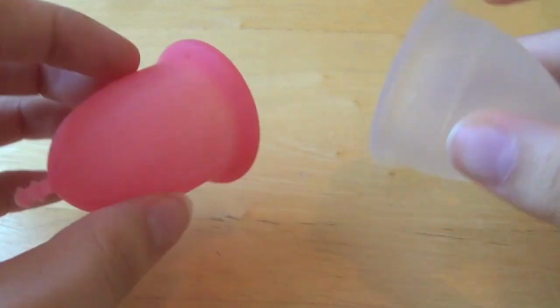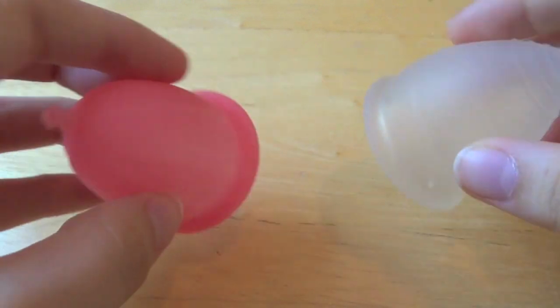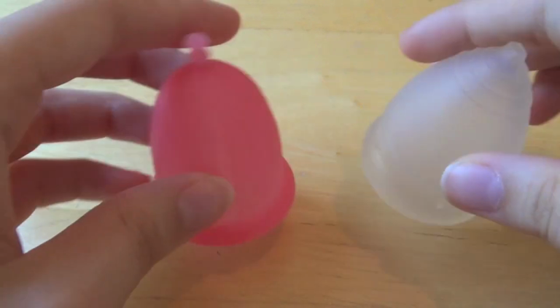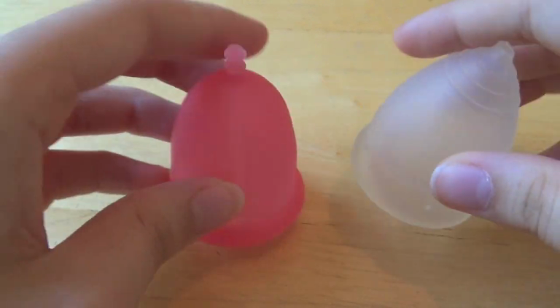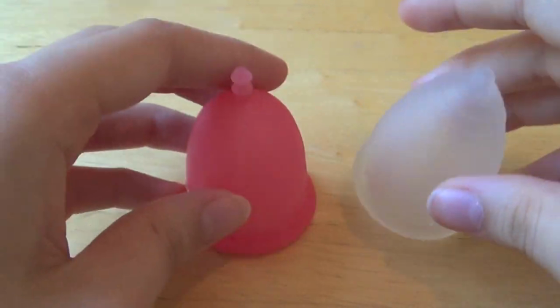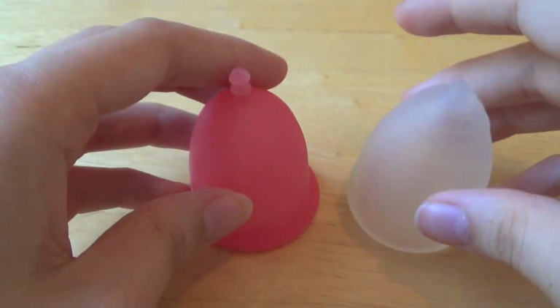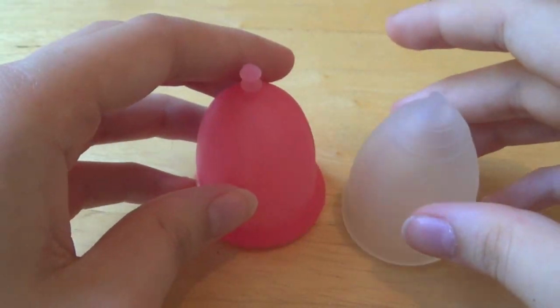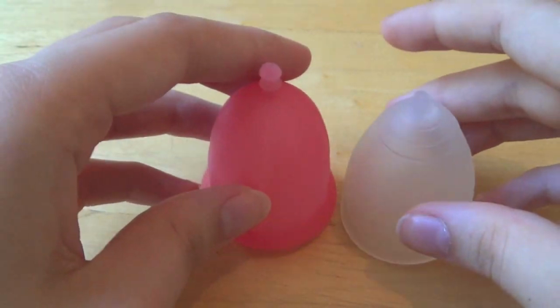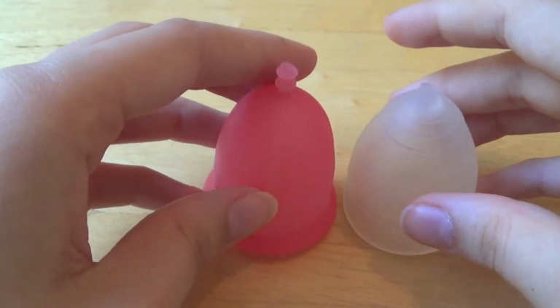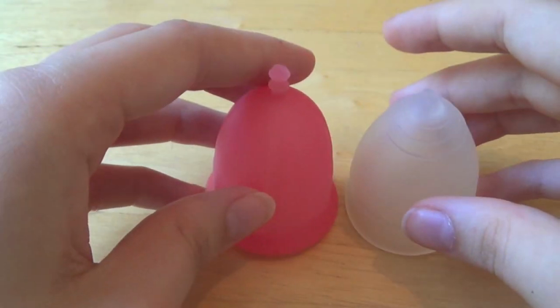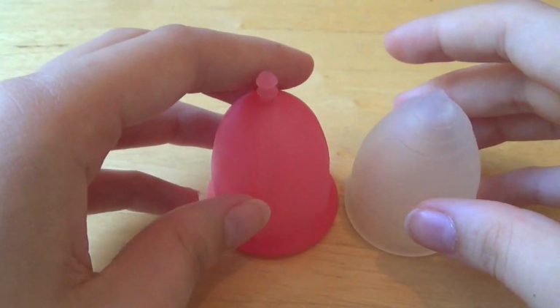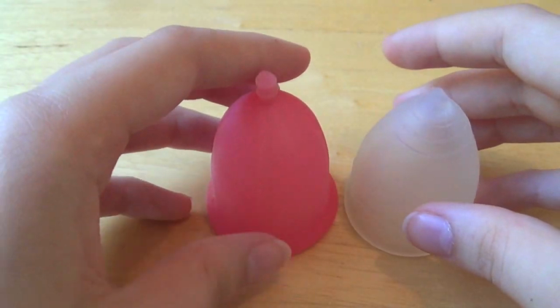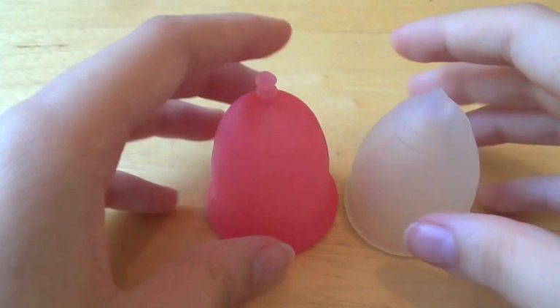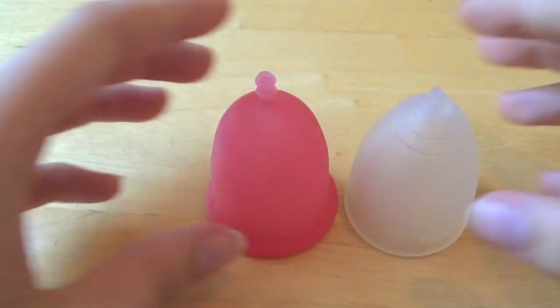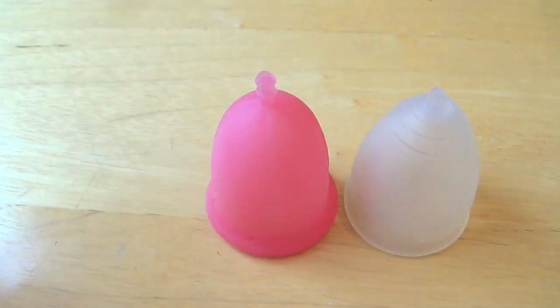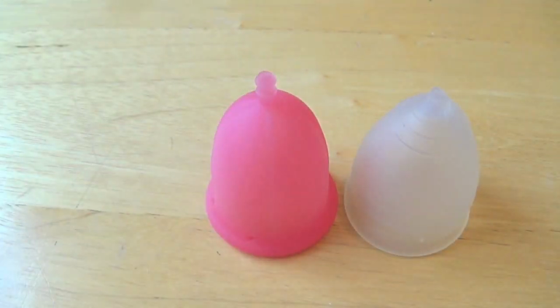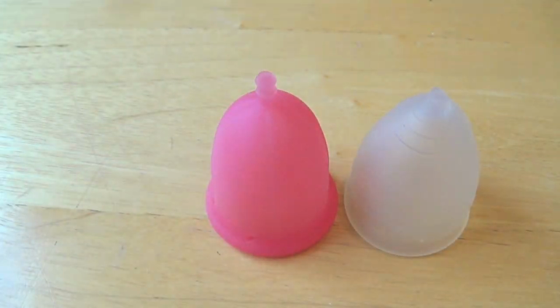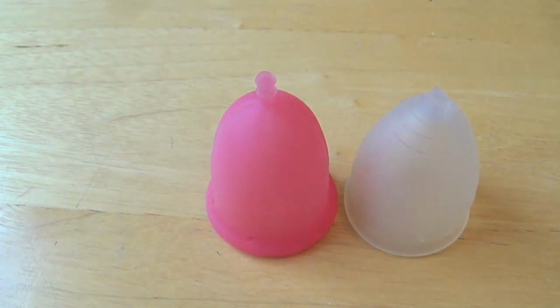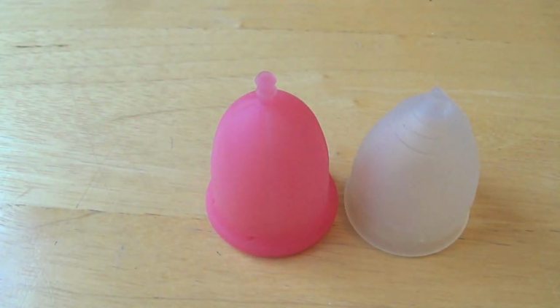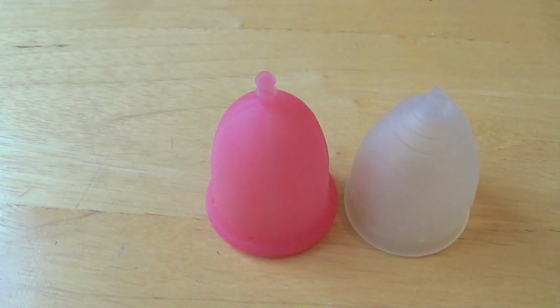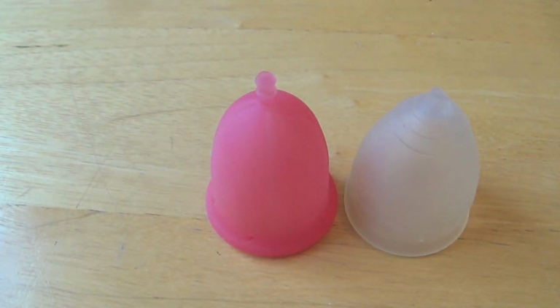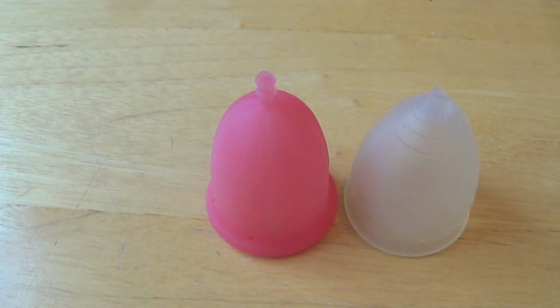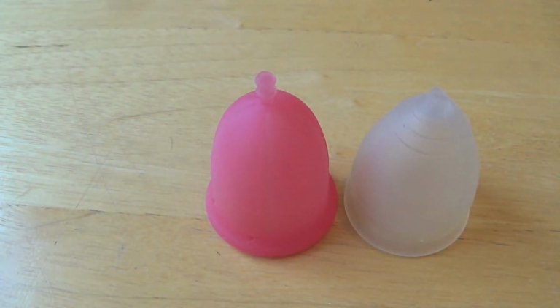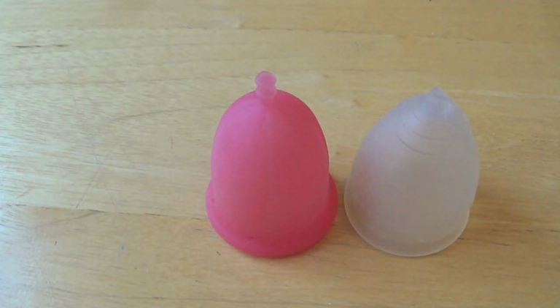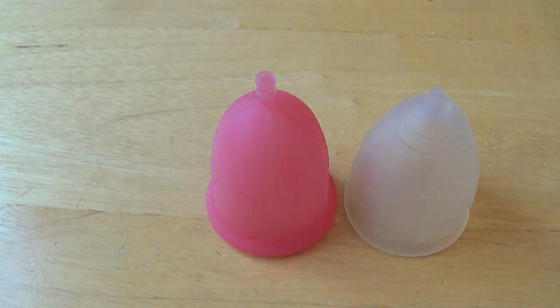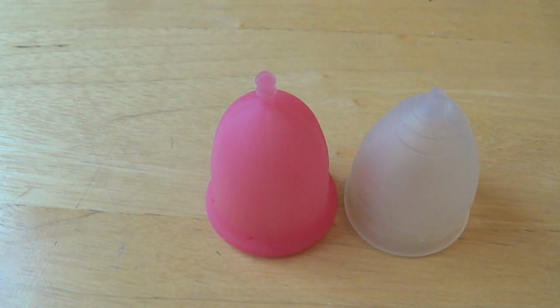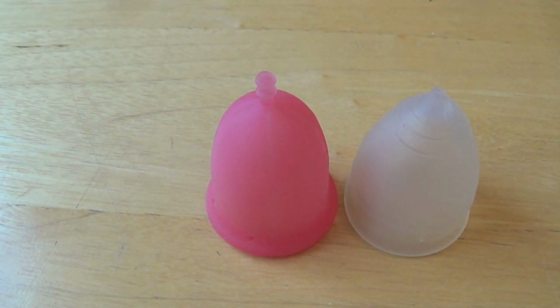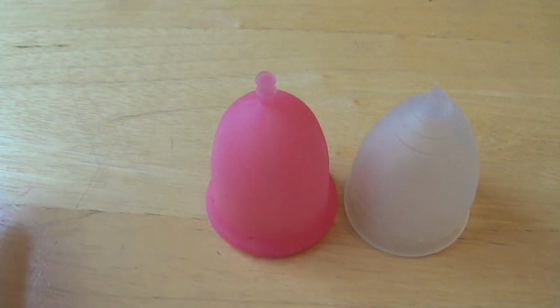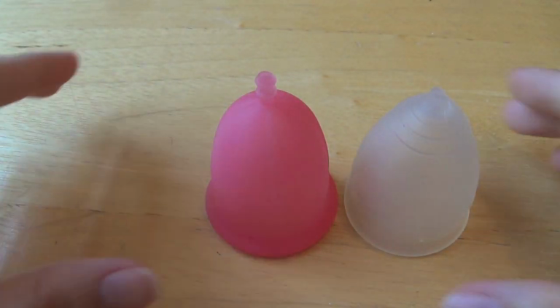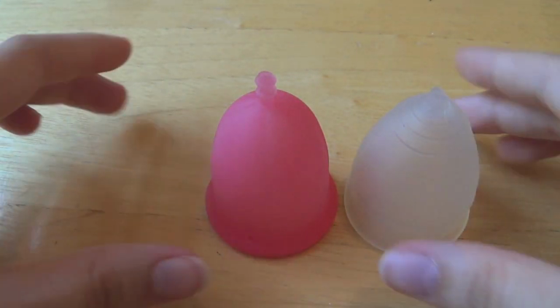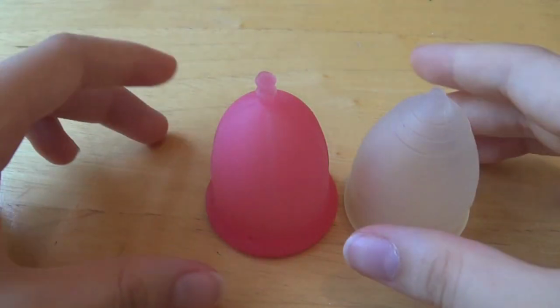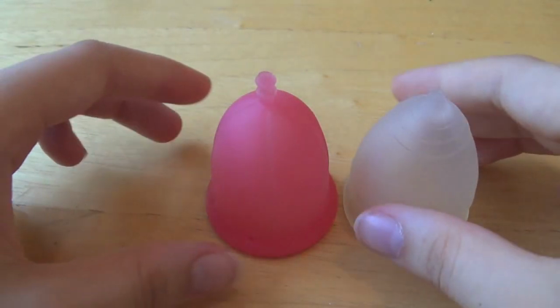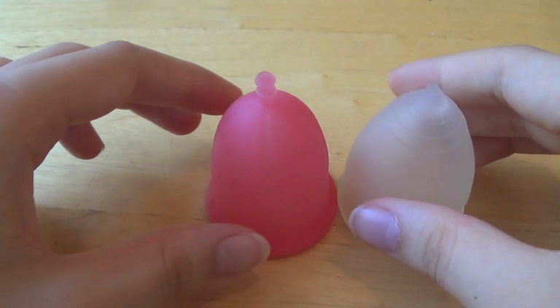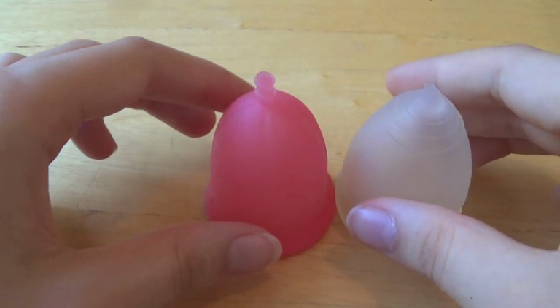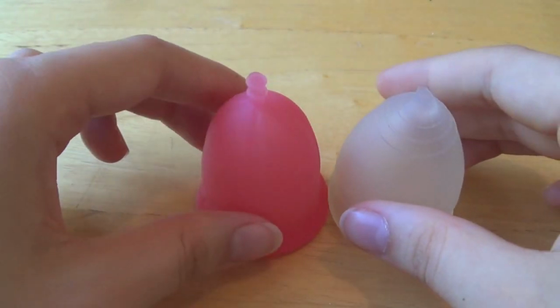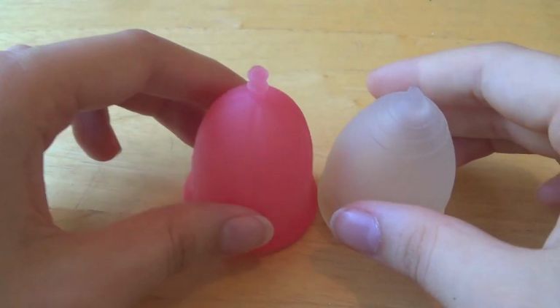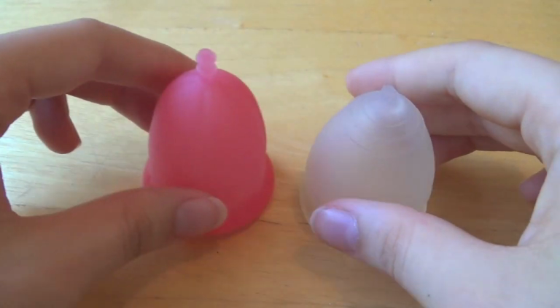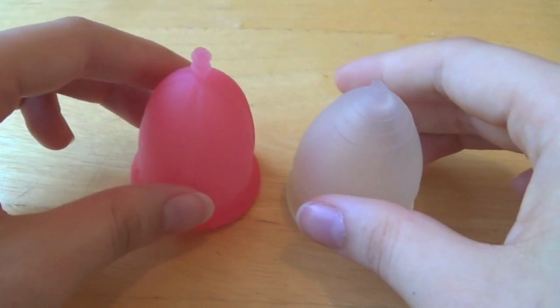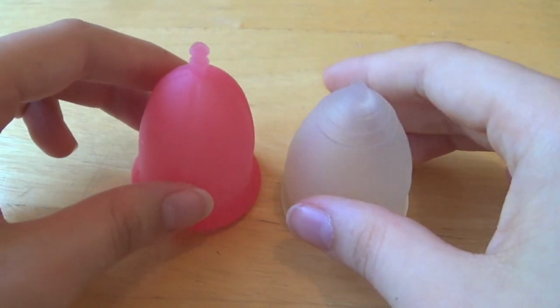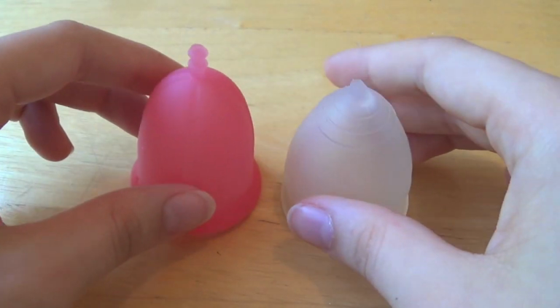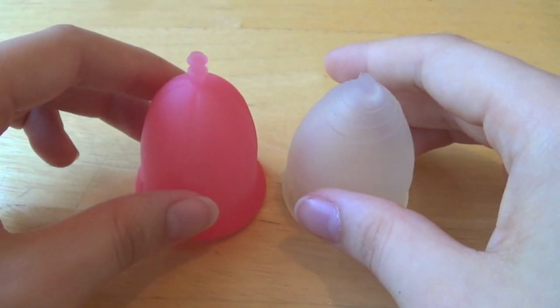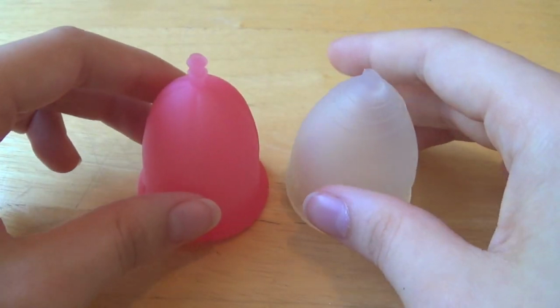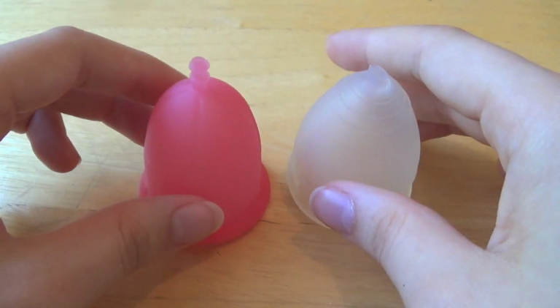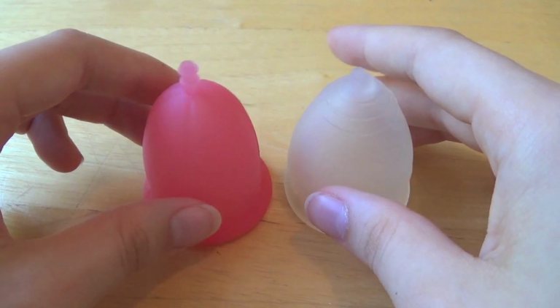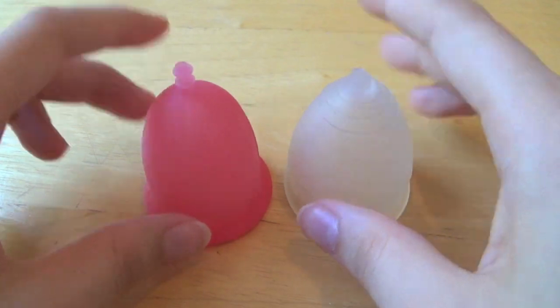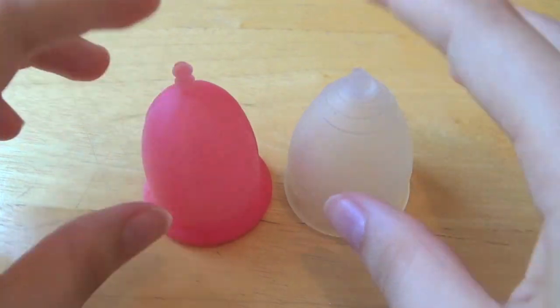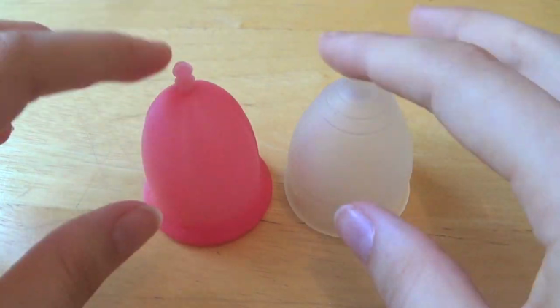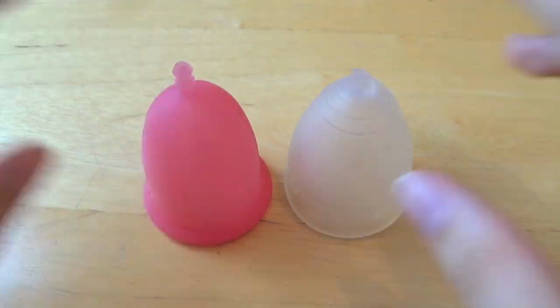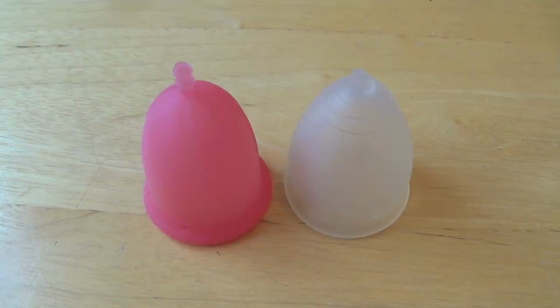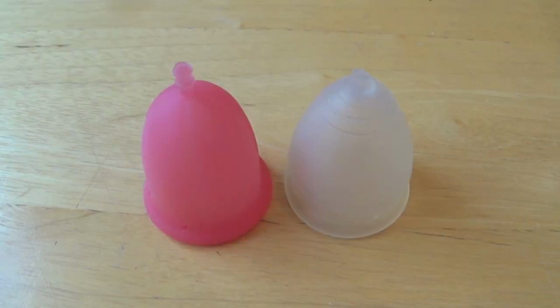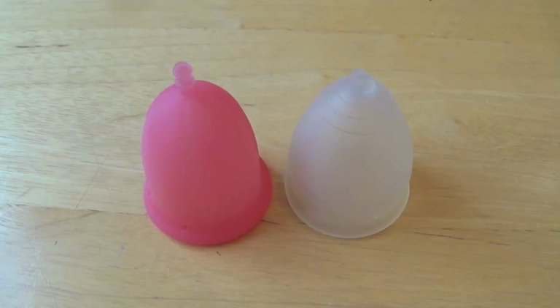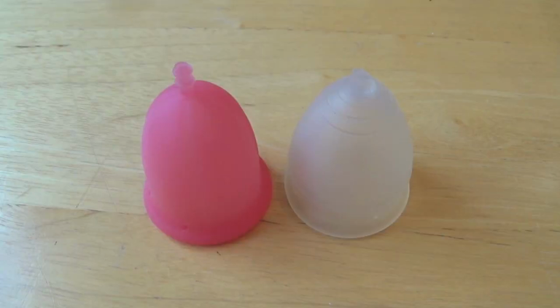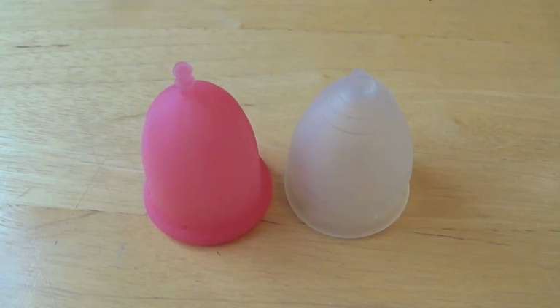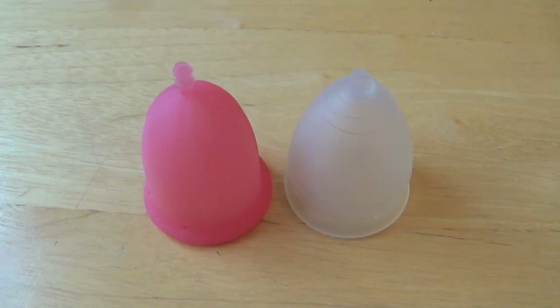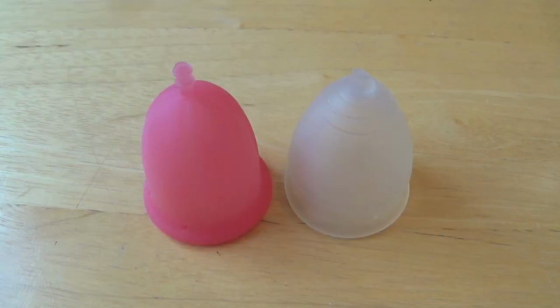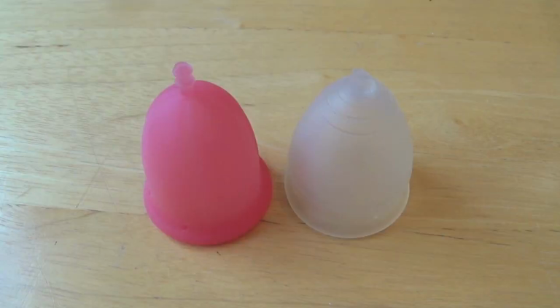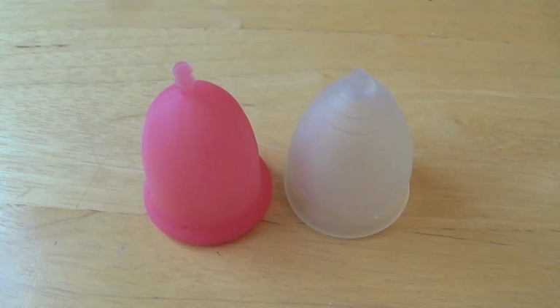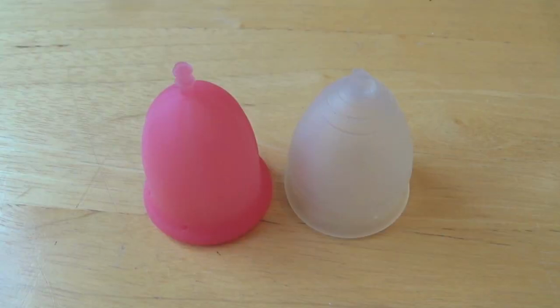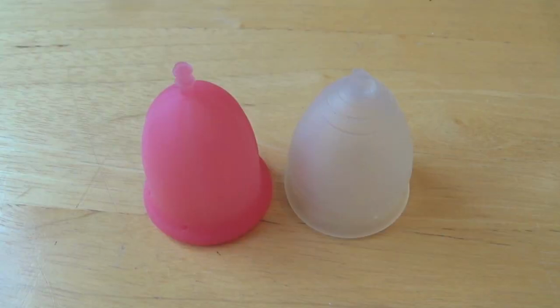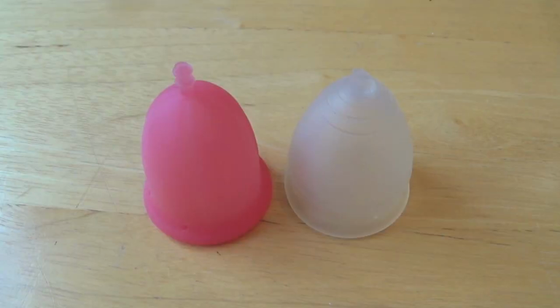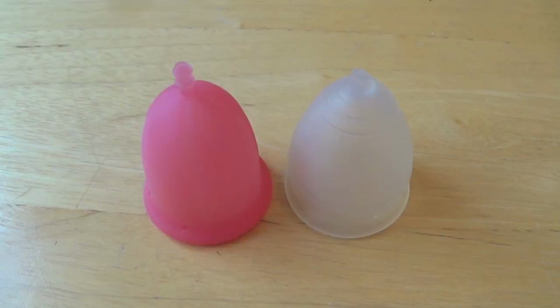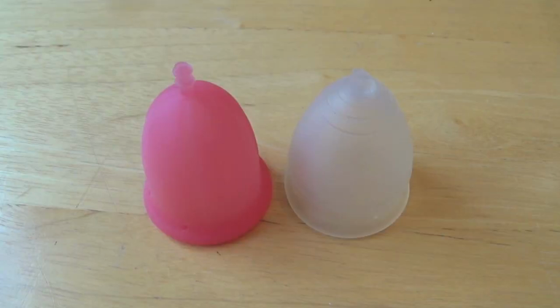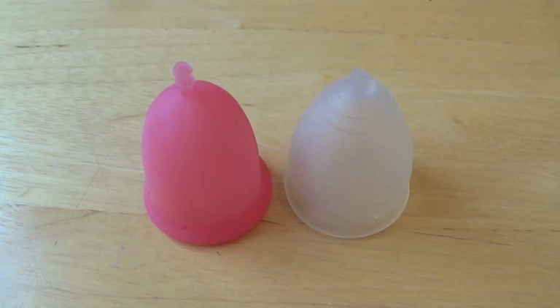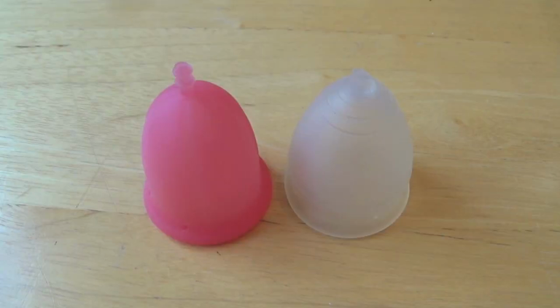I hope that helped you guys if you were interested in either of these cups and wanted to know more to help you make a decision. Thanks for watching.